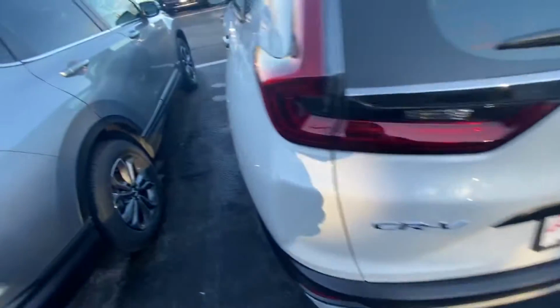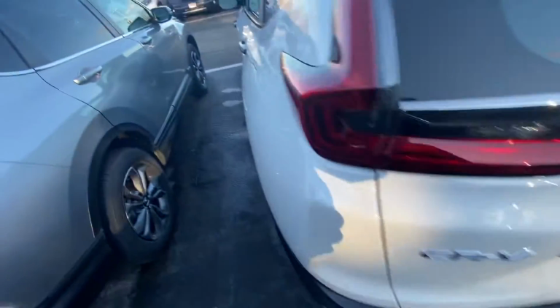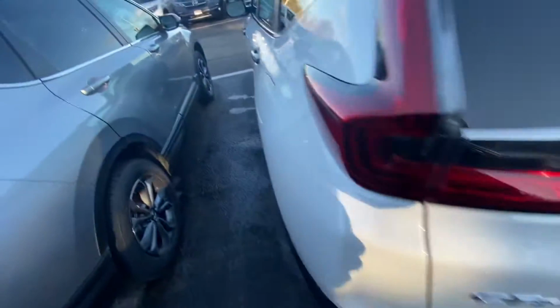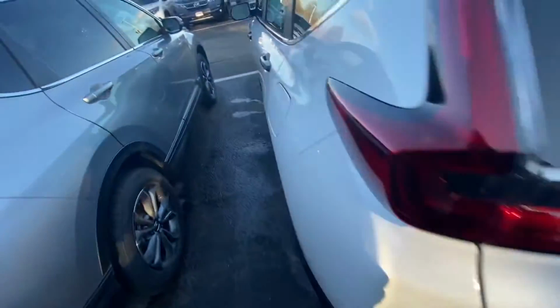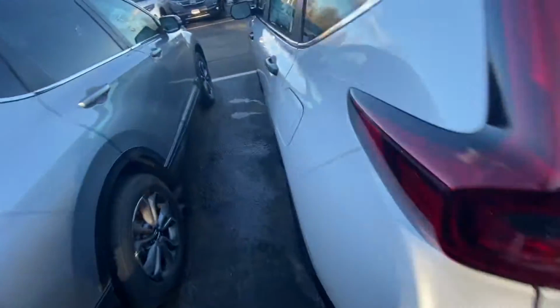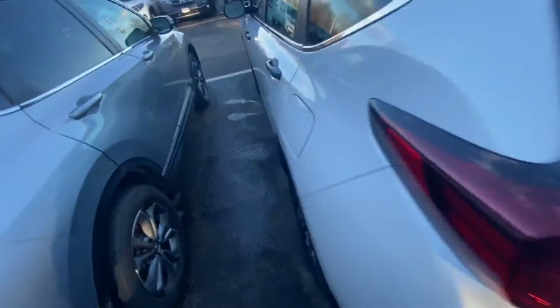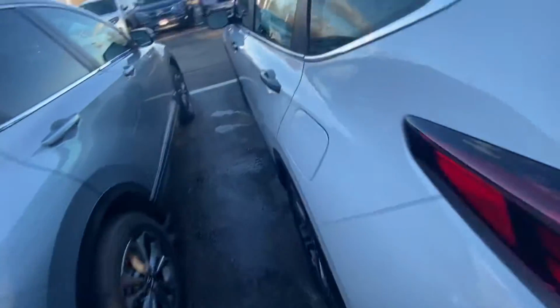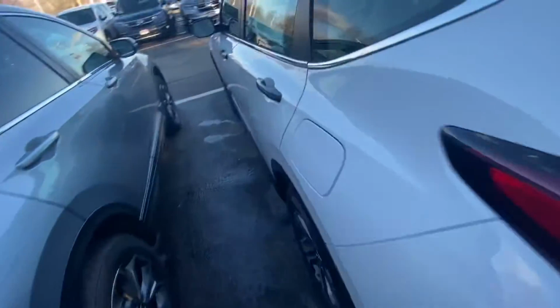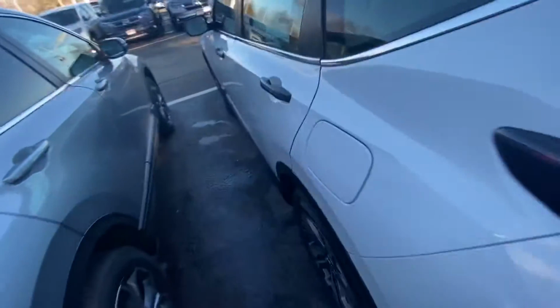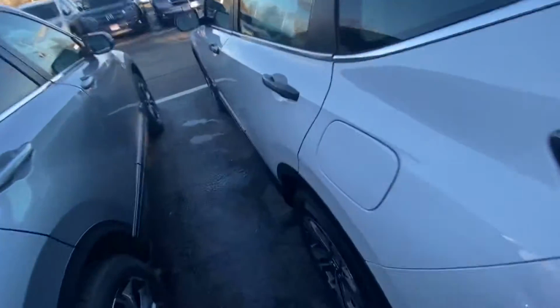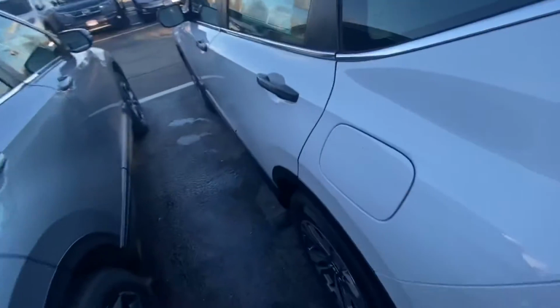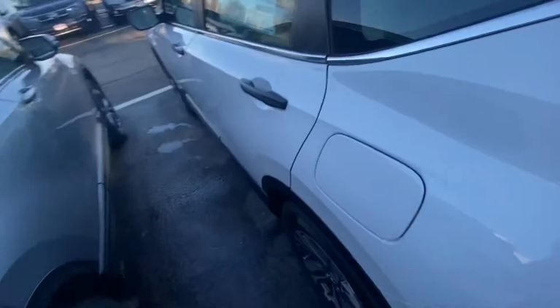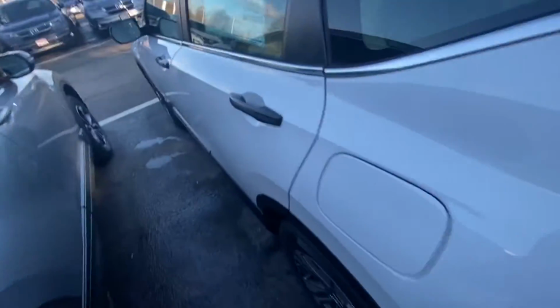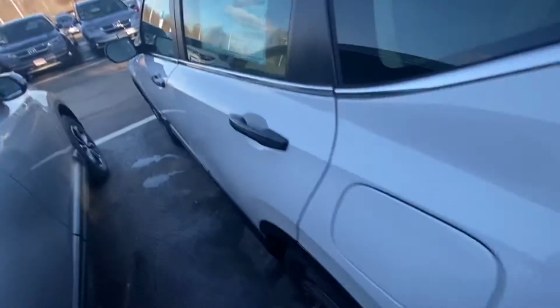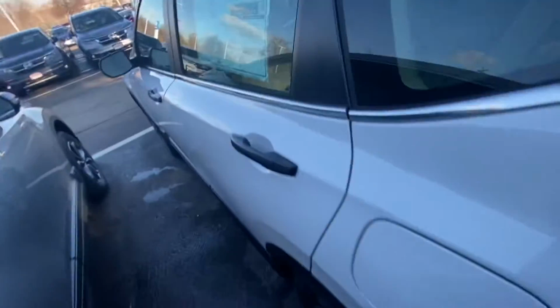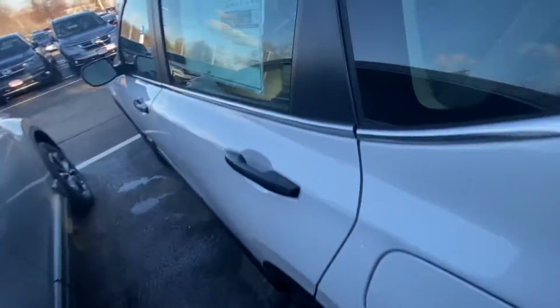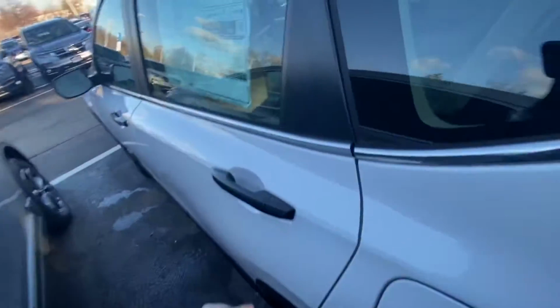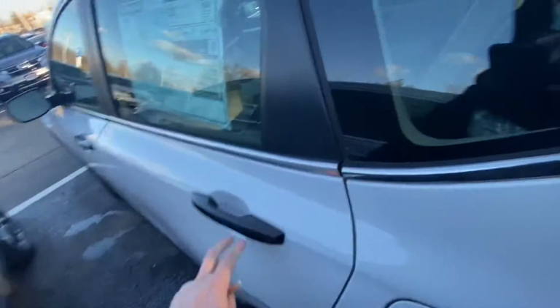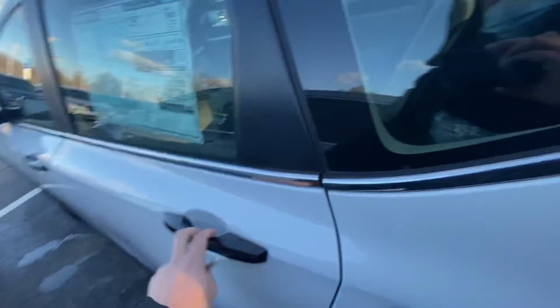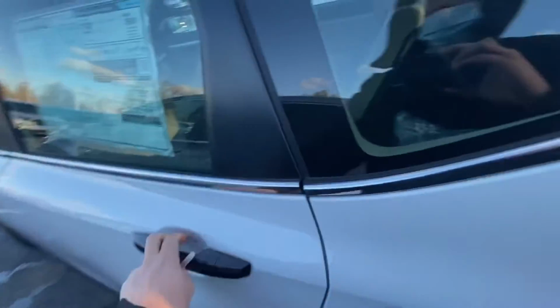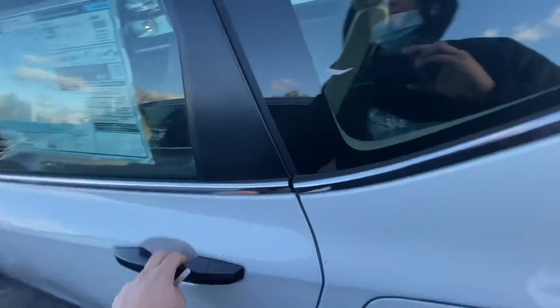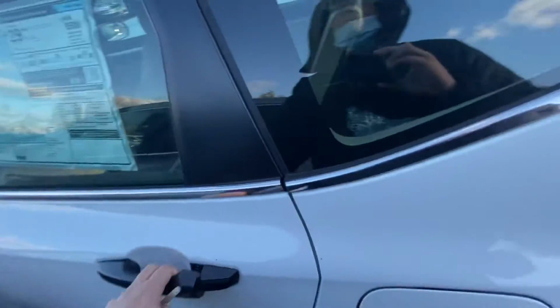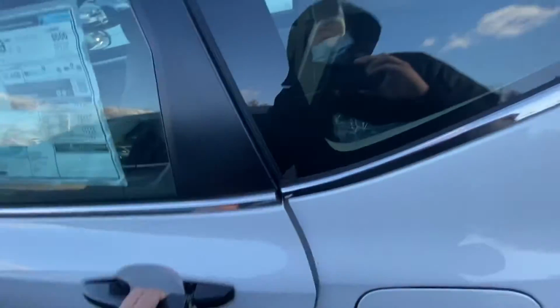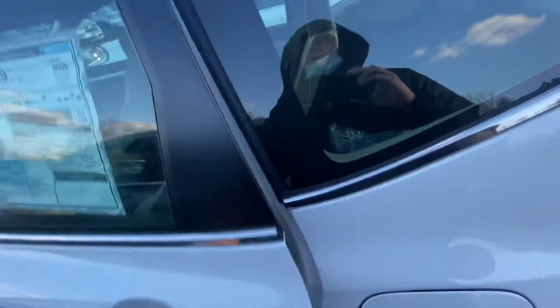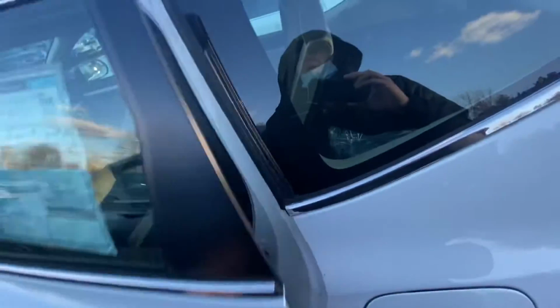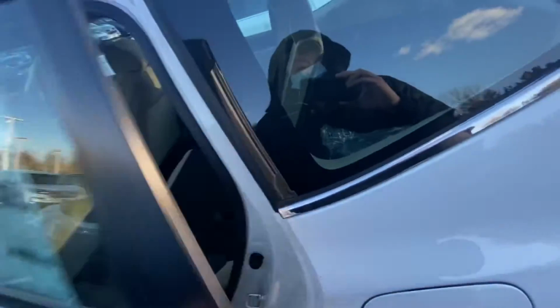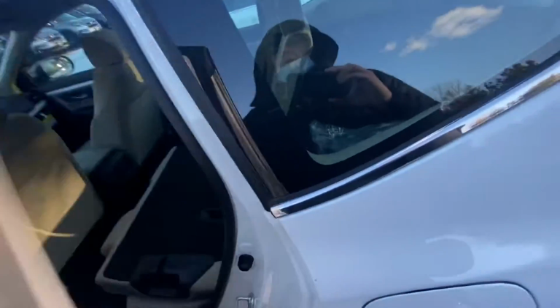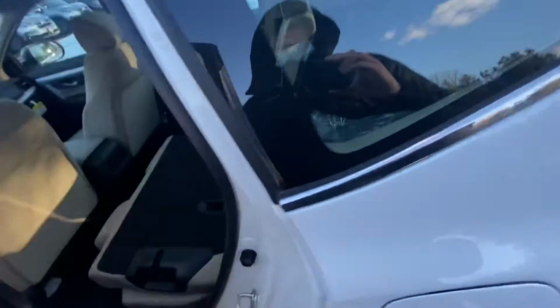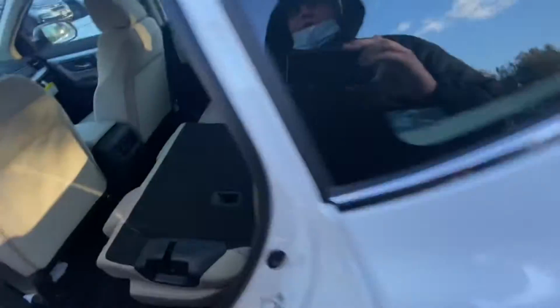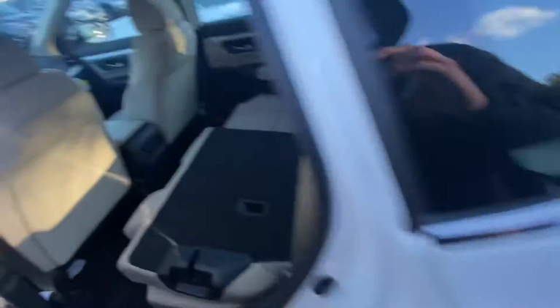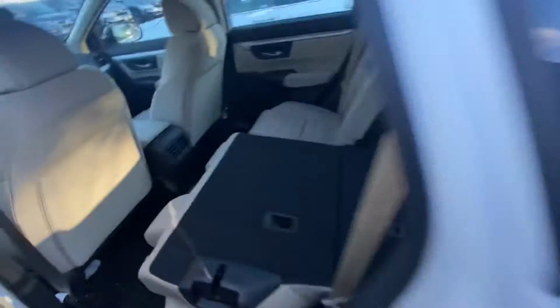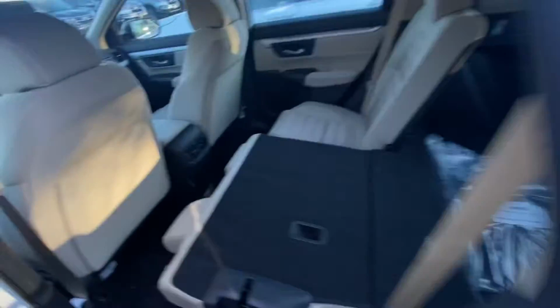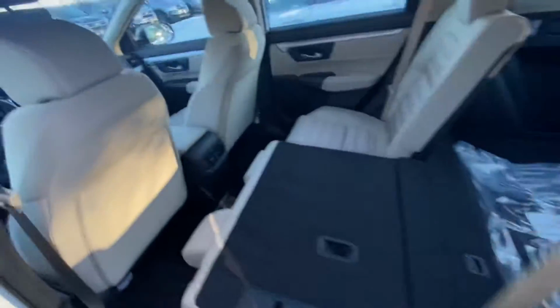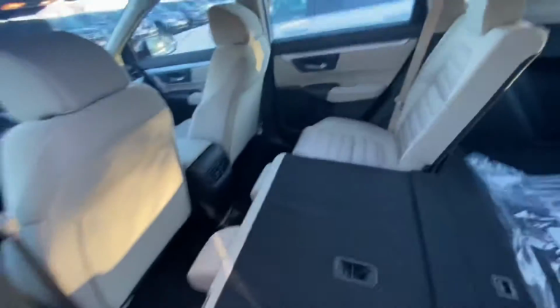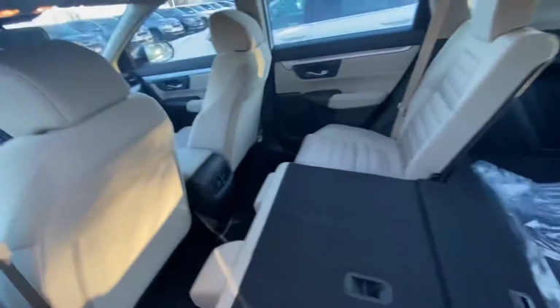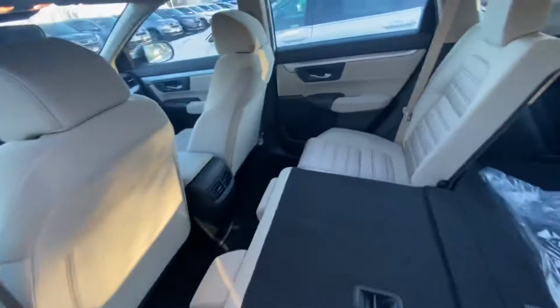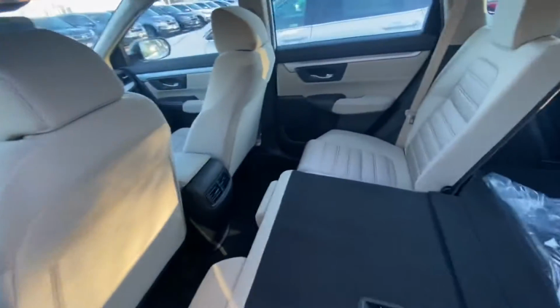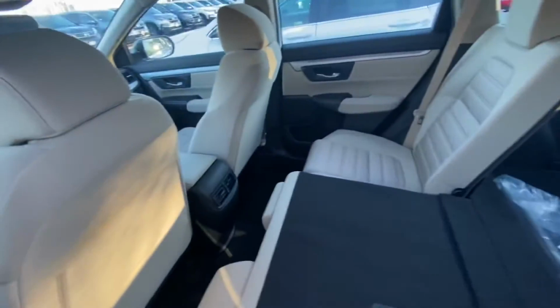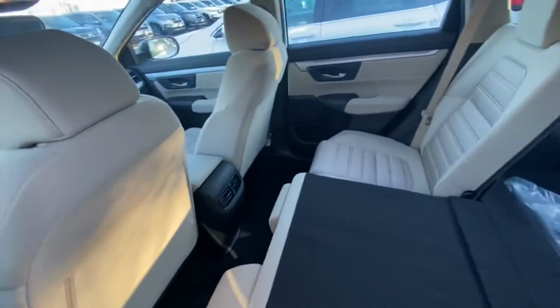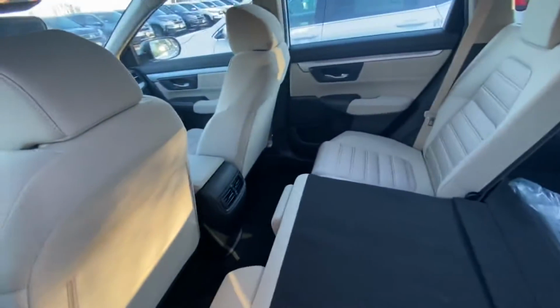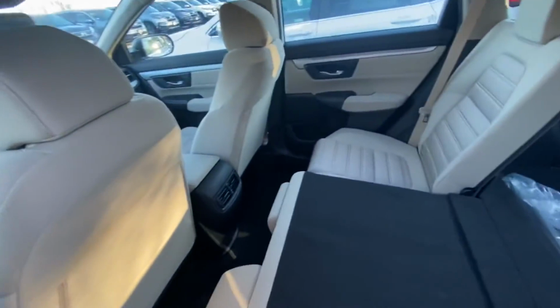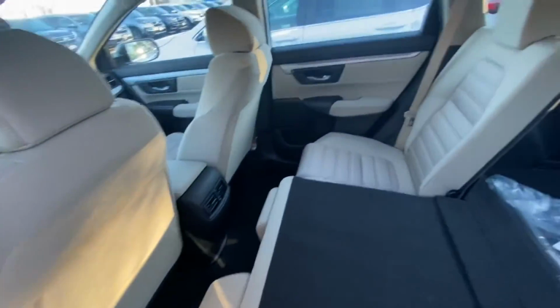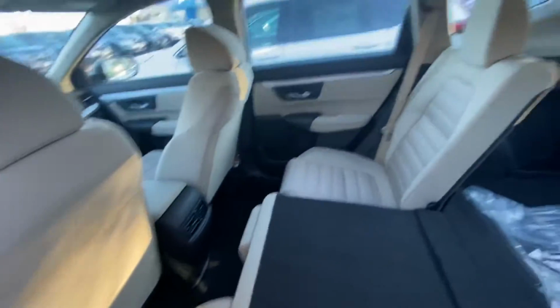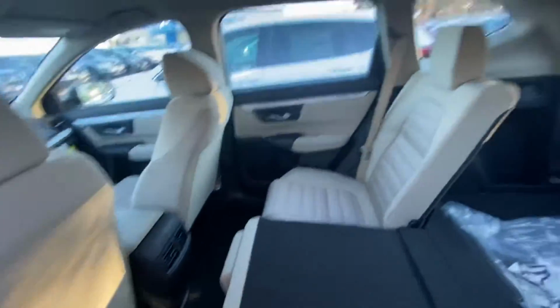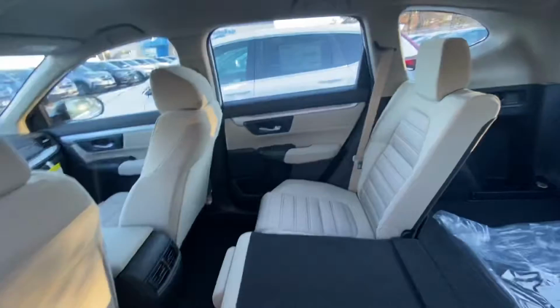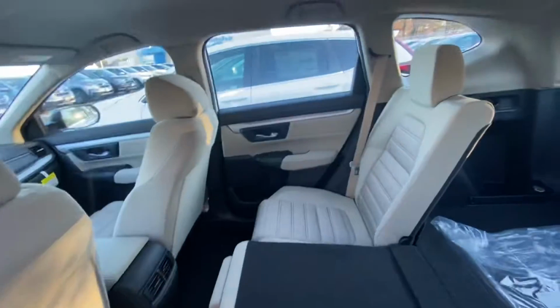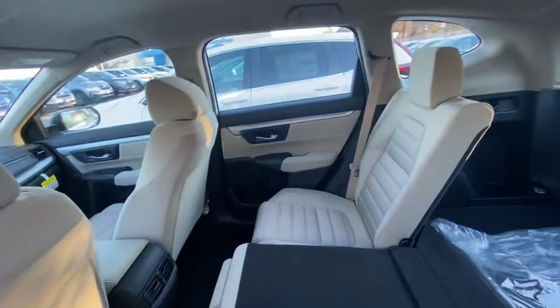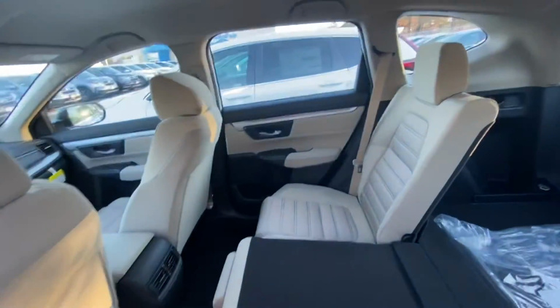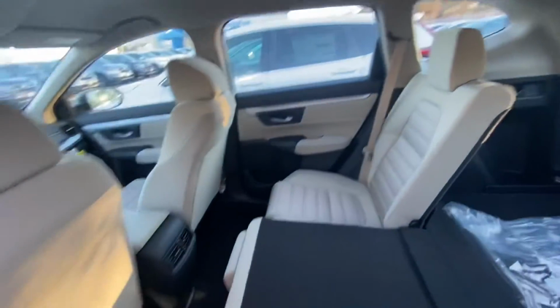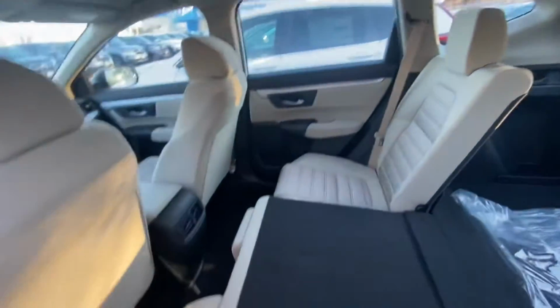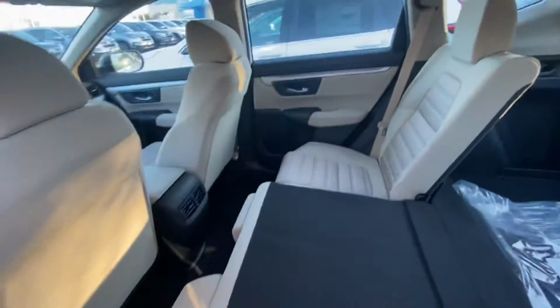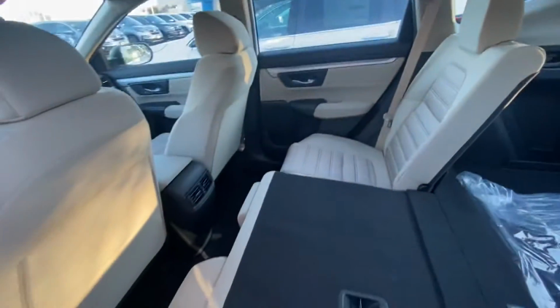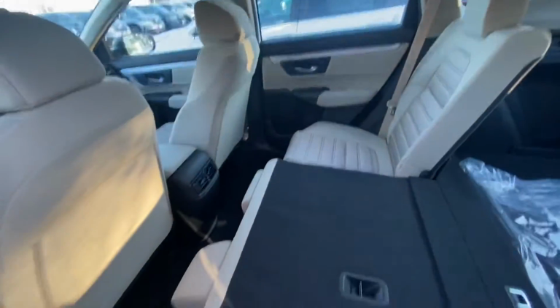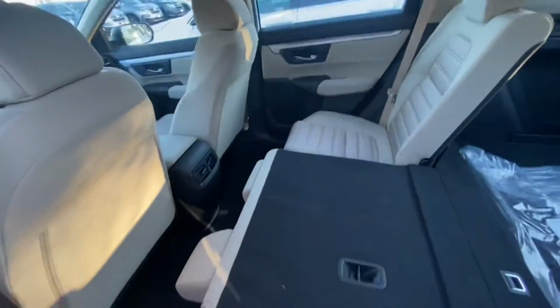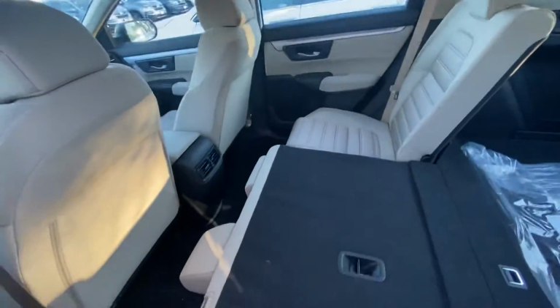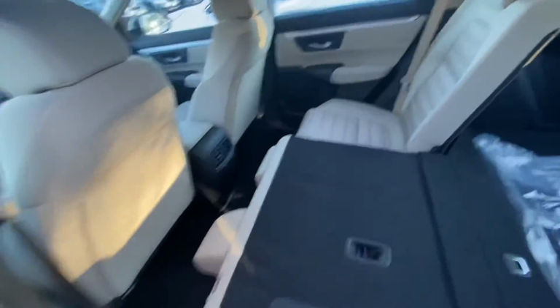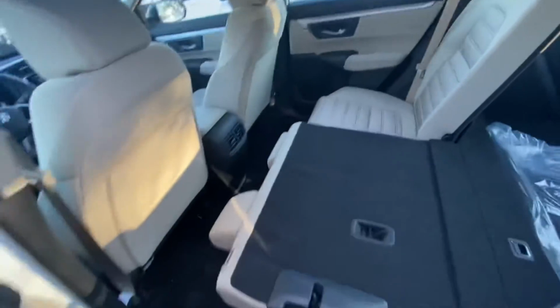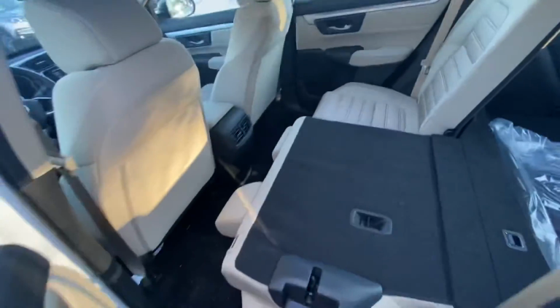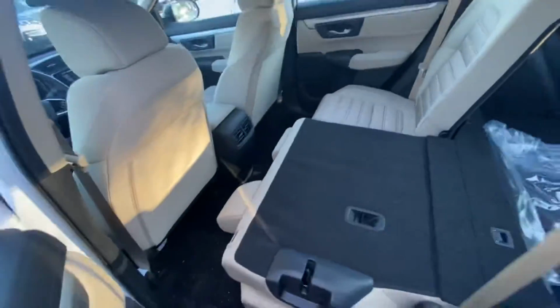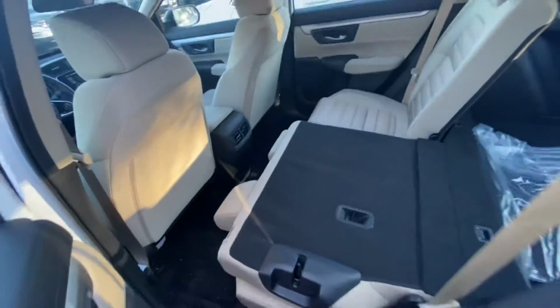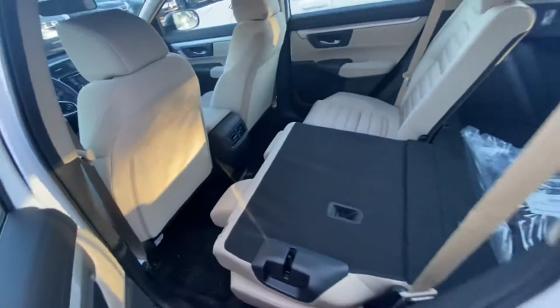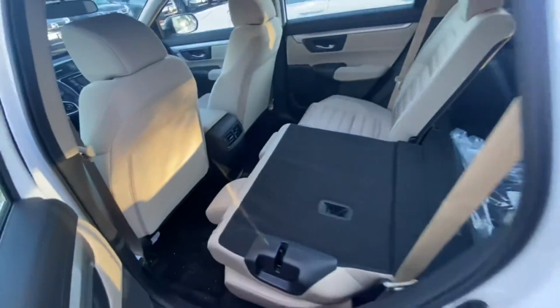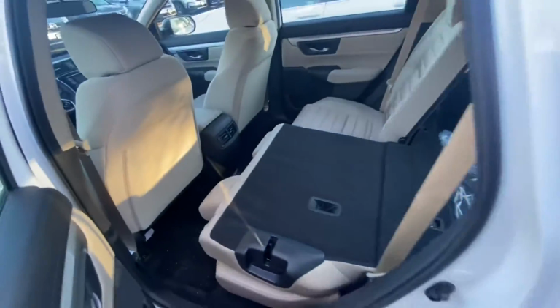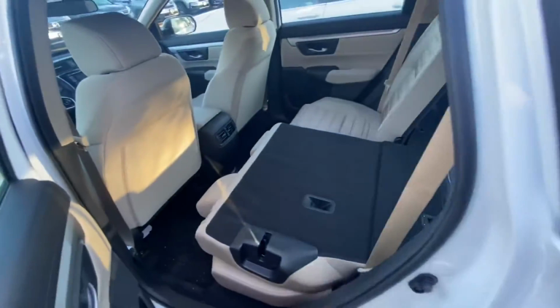Bringing you around here to the back seat, you do have plenty of legroom as well as headroom for your guests, and a nice tan interior.